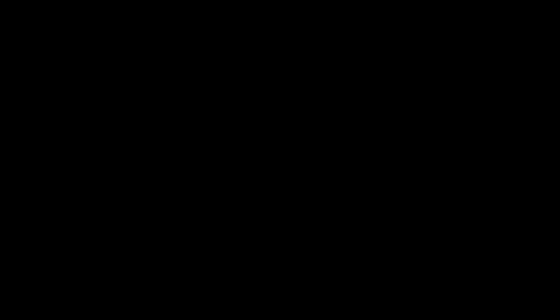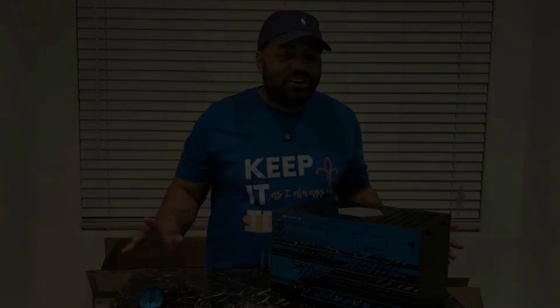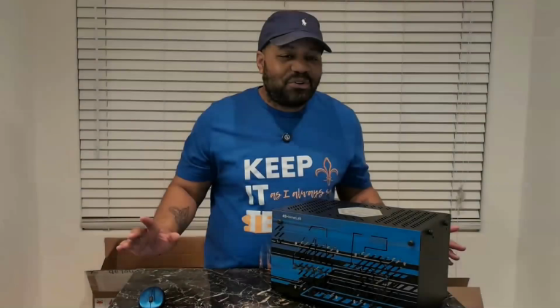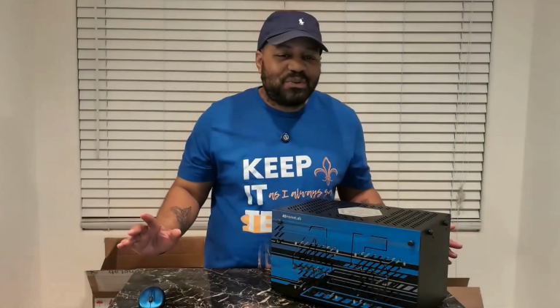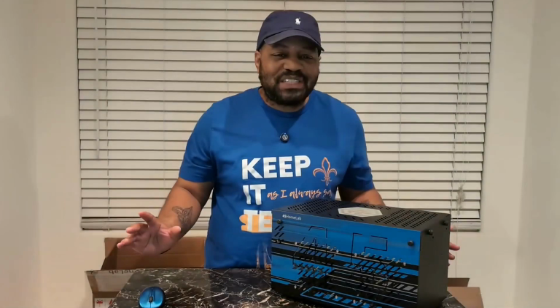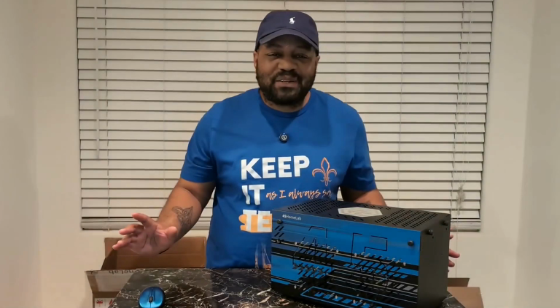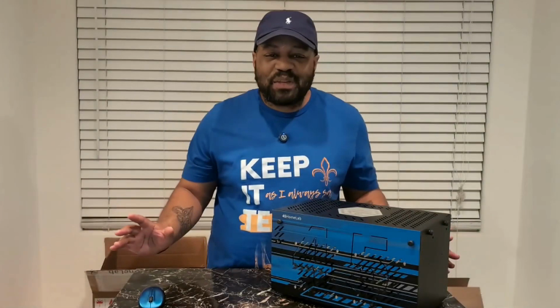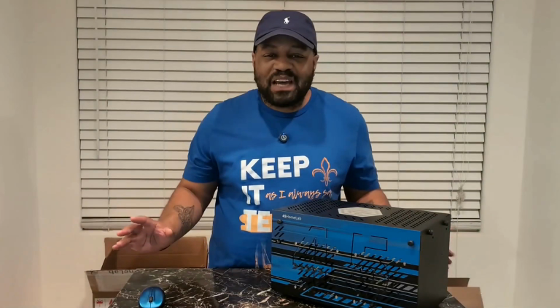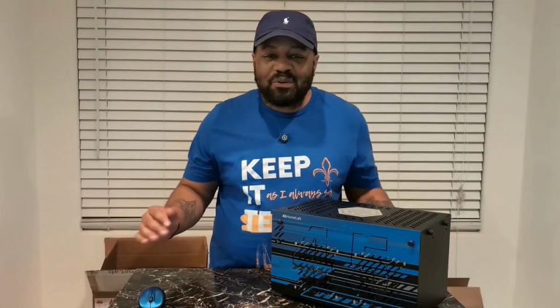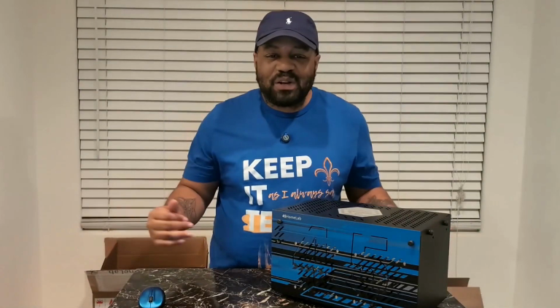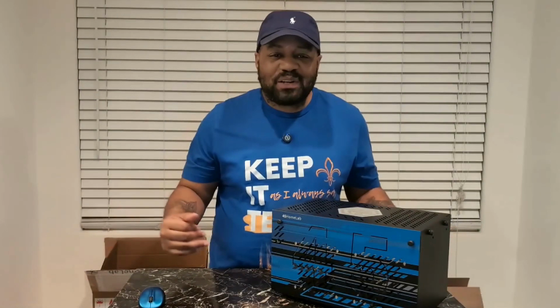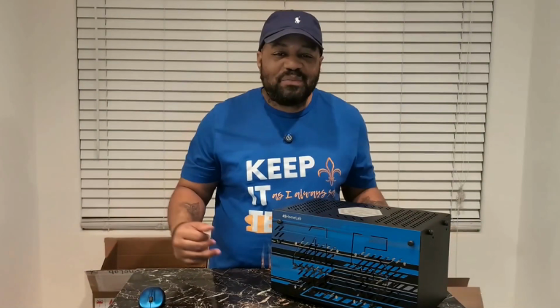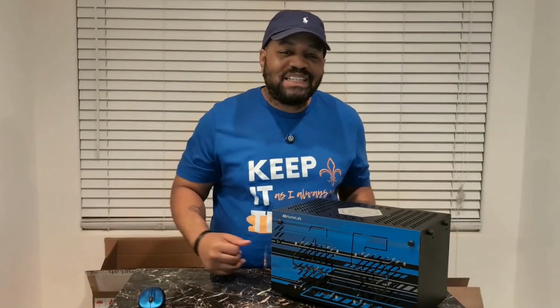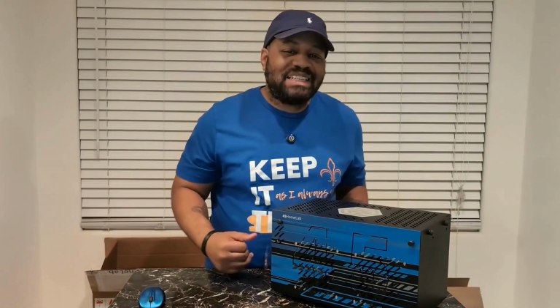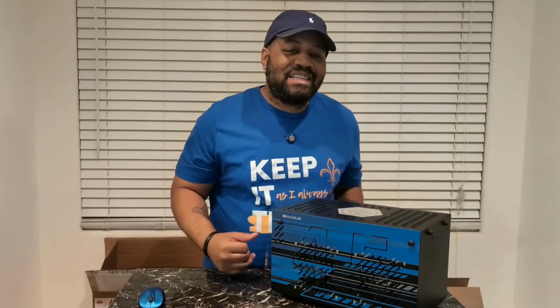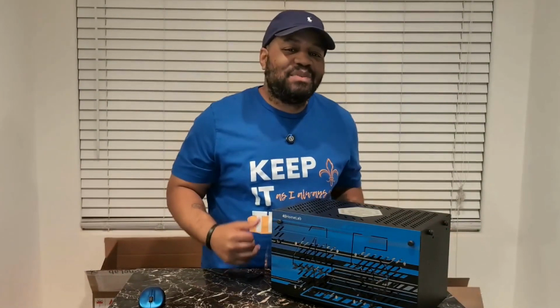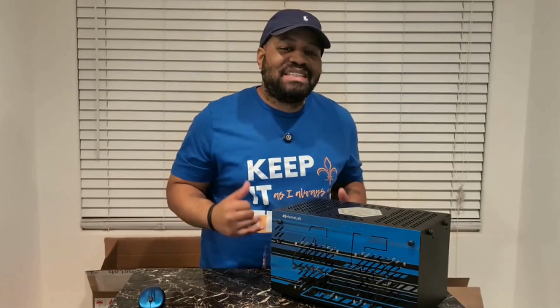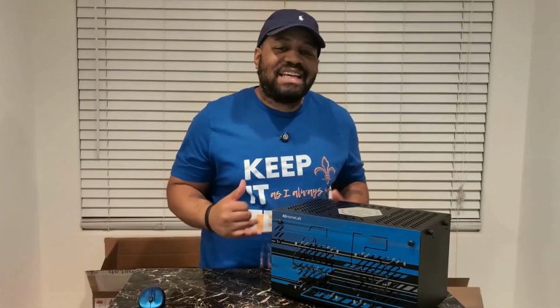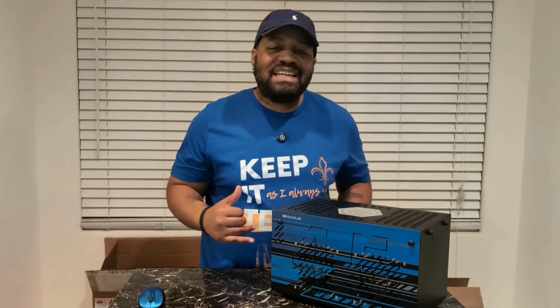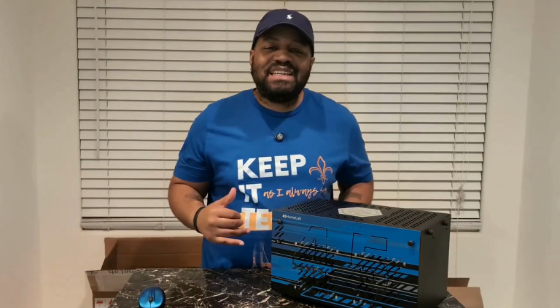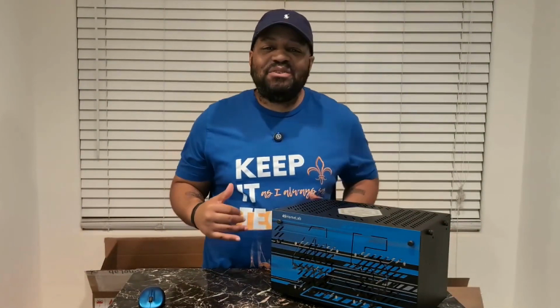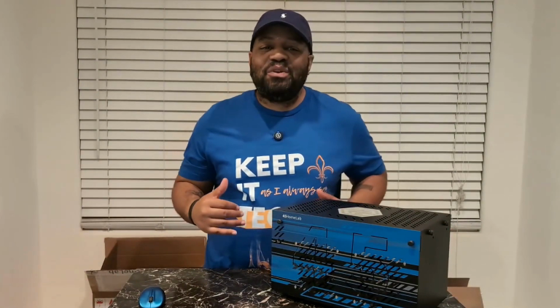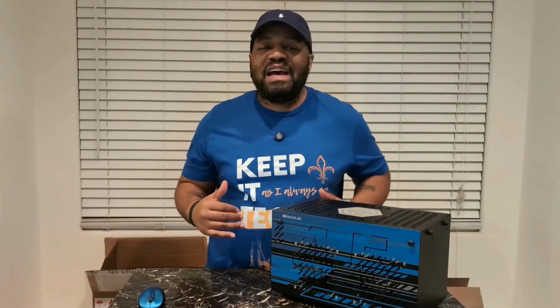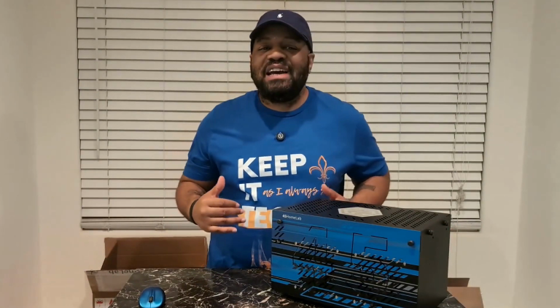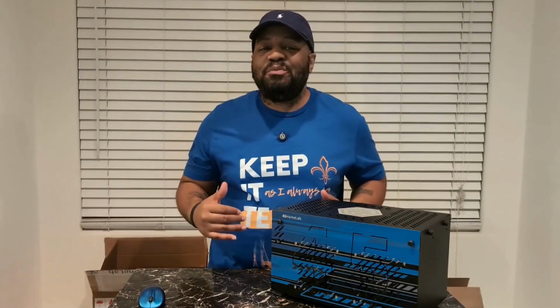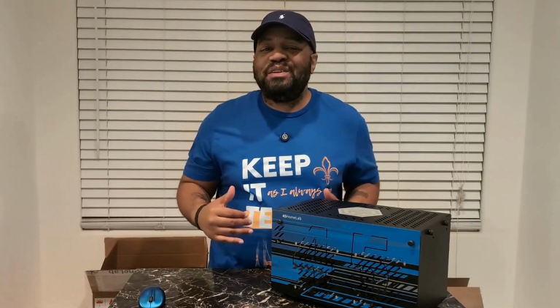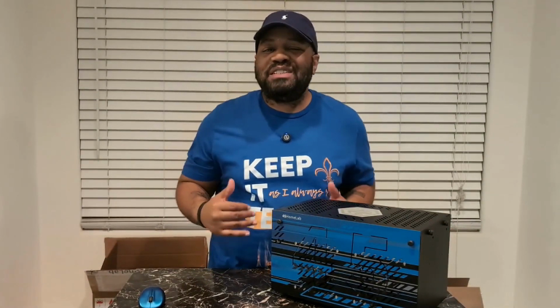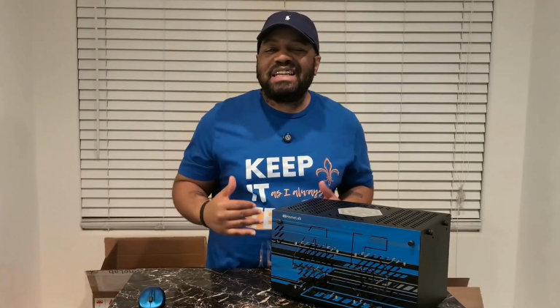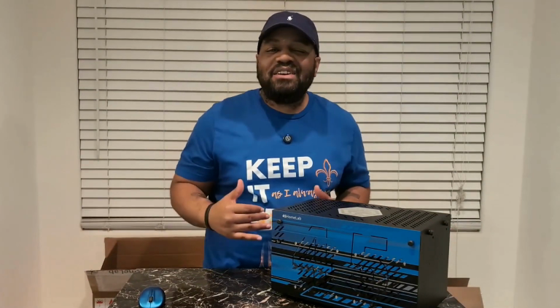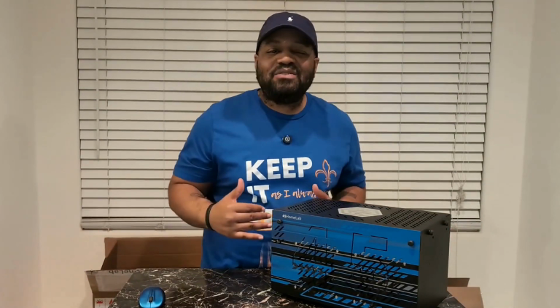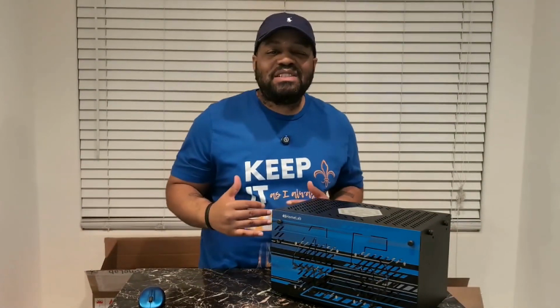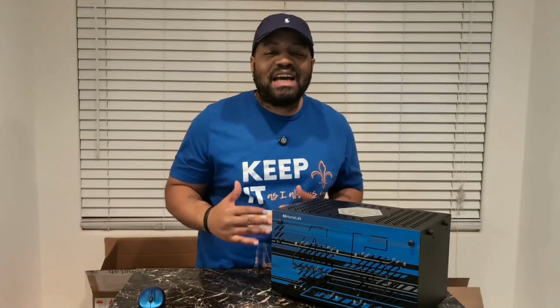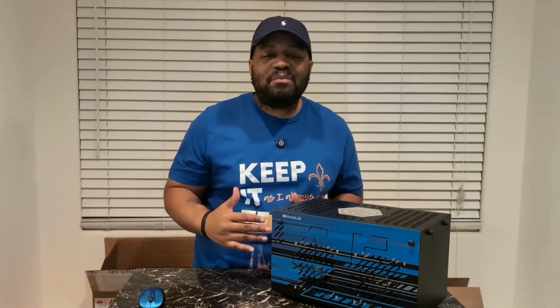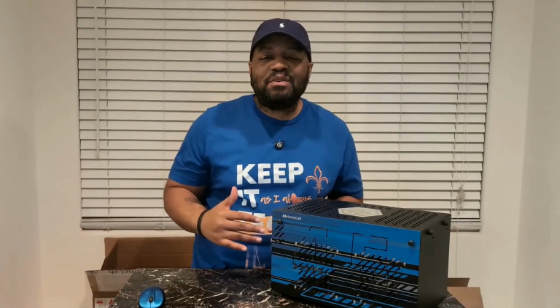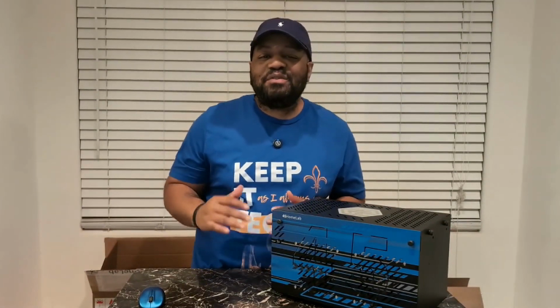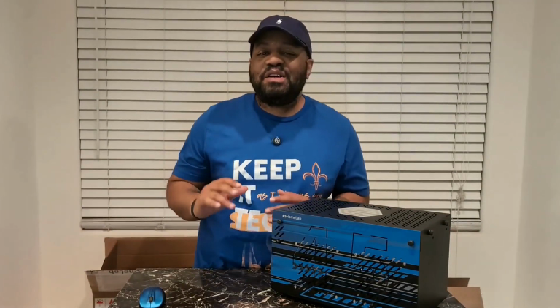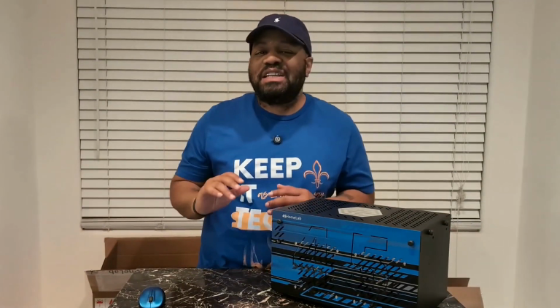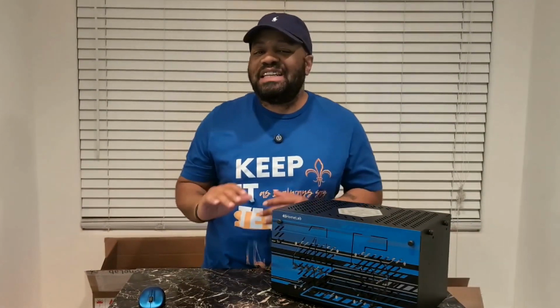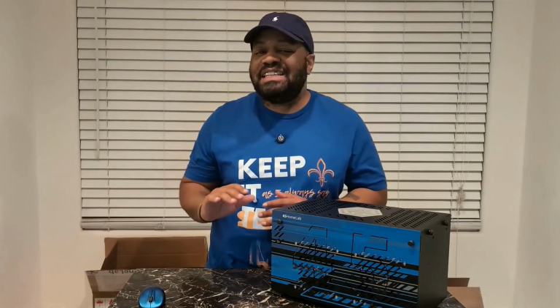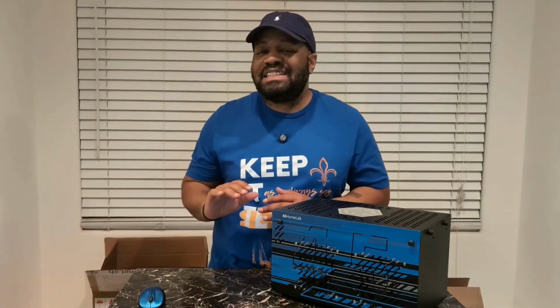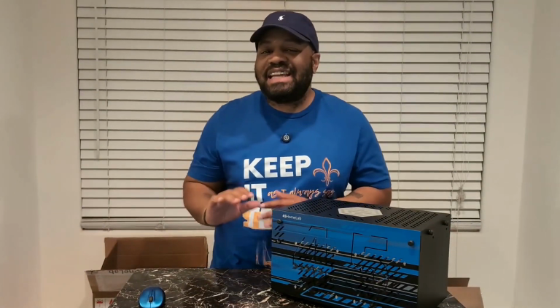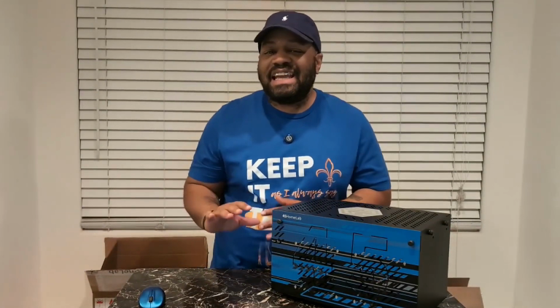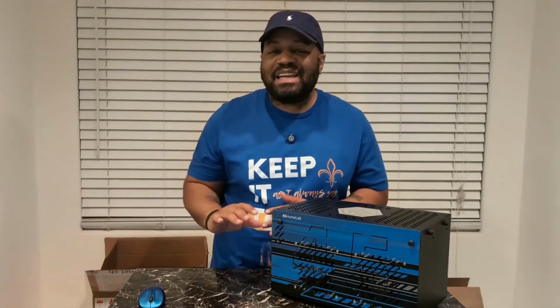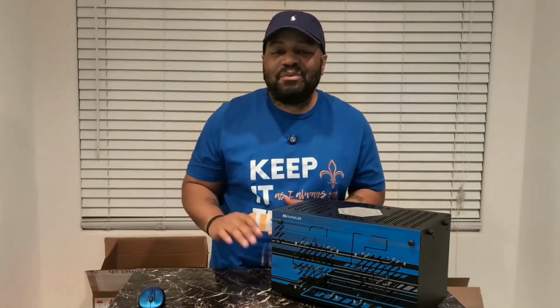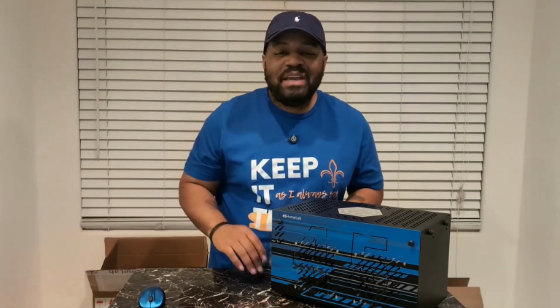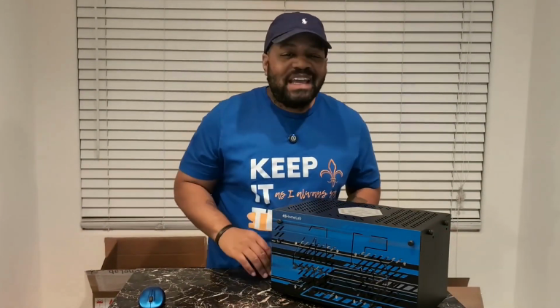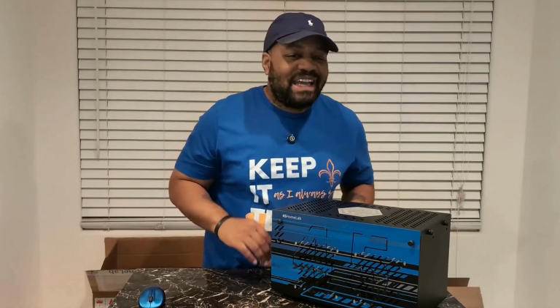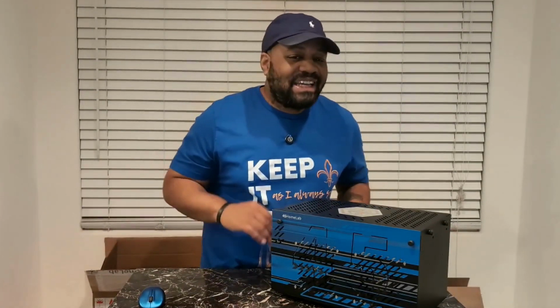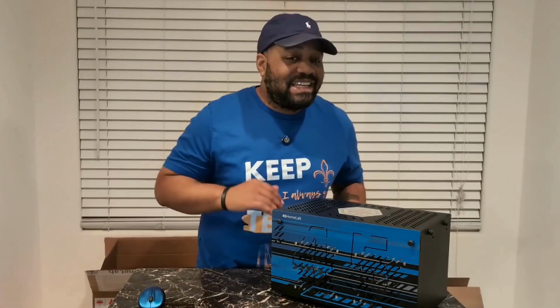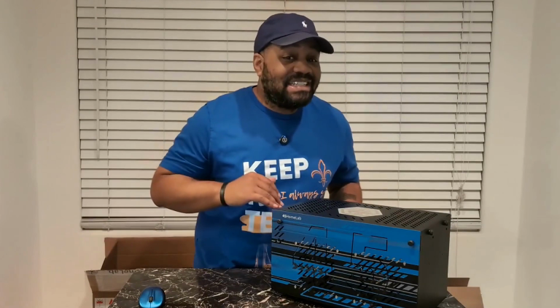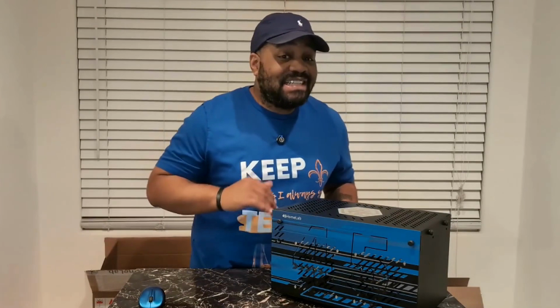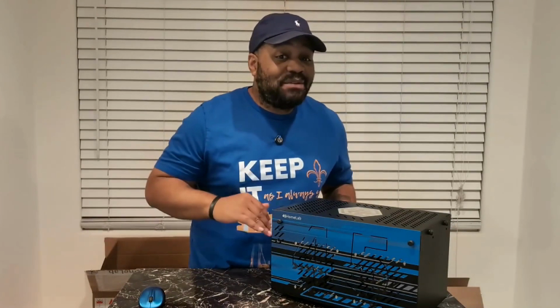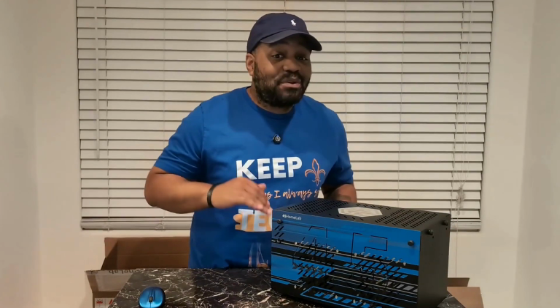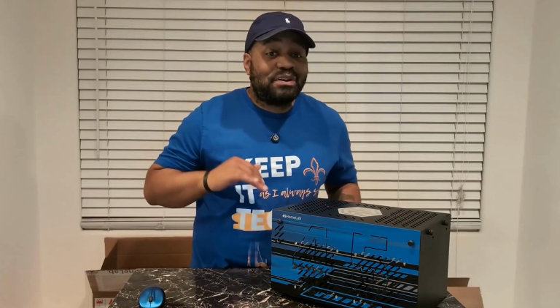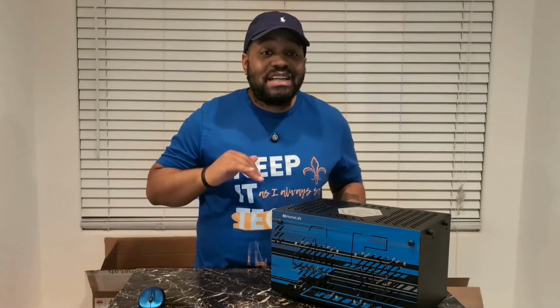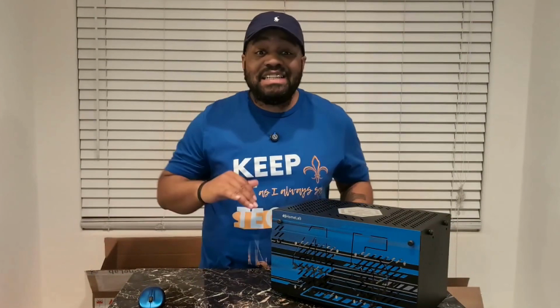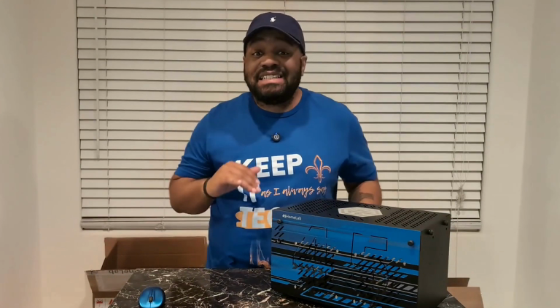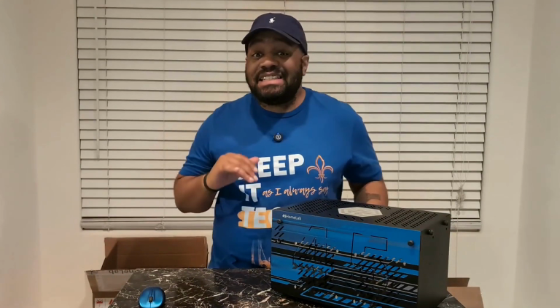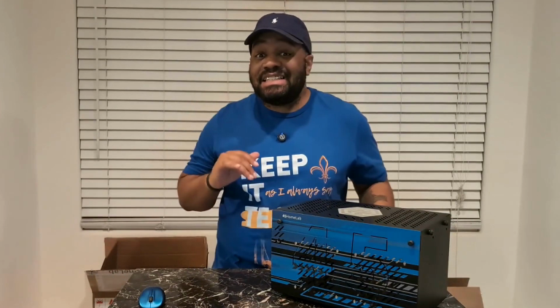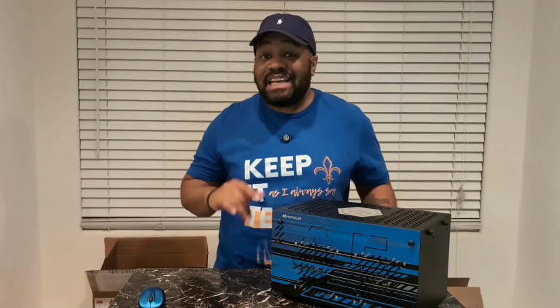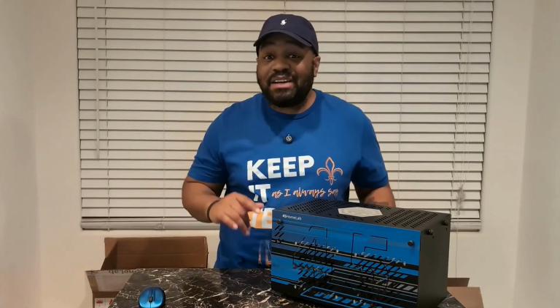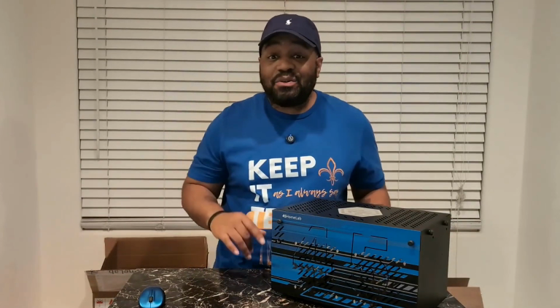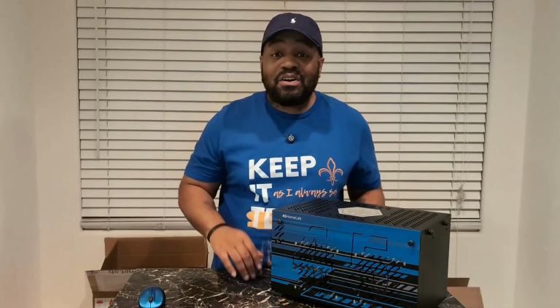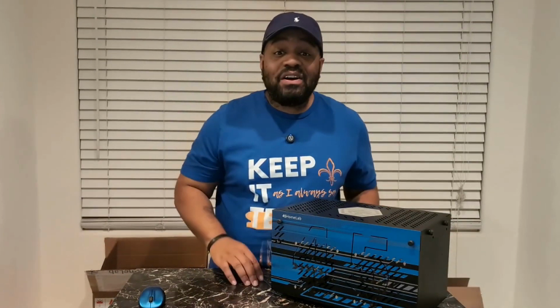Yo, what's up y'all? Welcome back to Keep It Techie, where I help you stay on top of your Linux game and get deeper into the tech world.